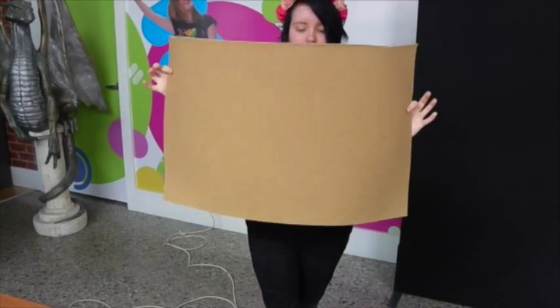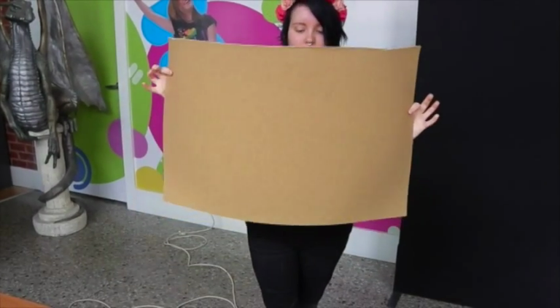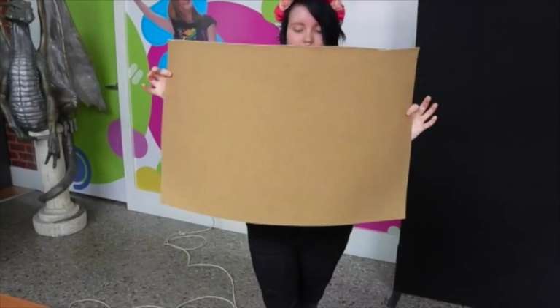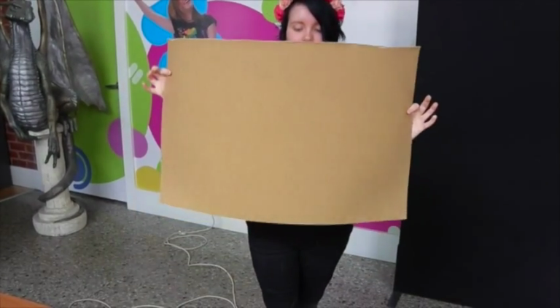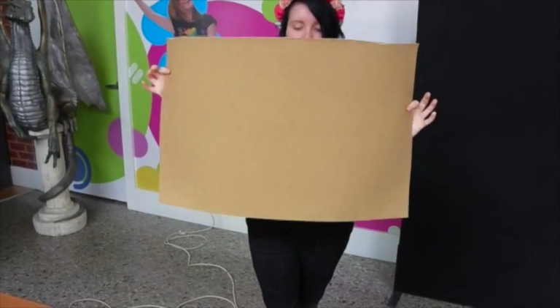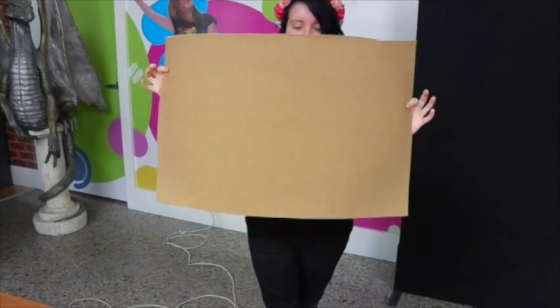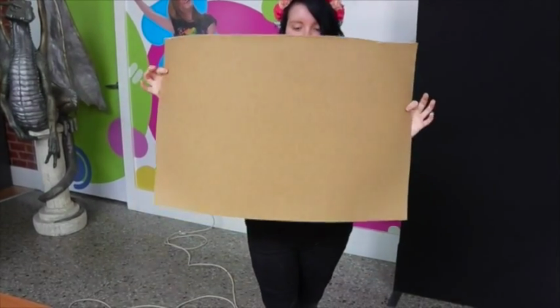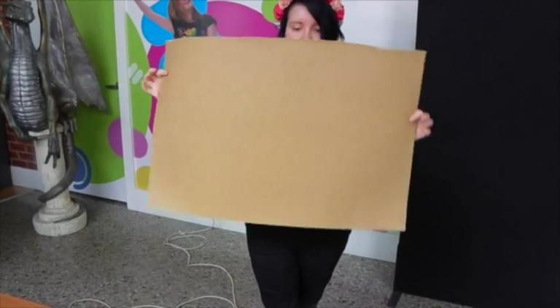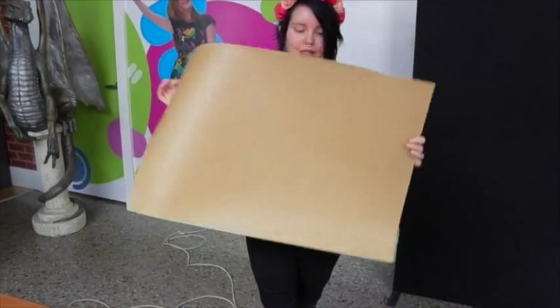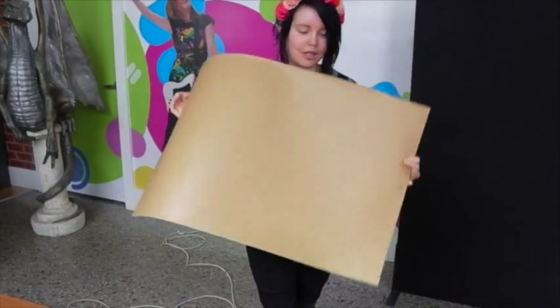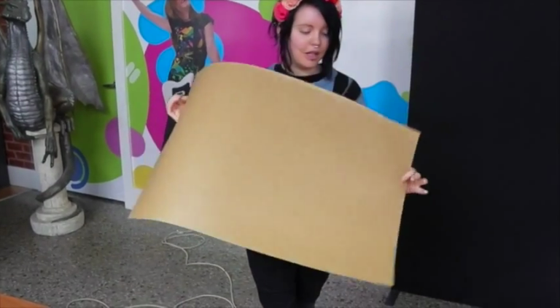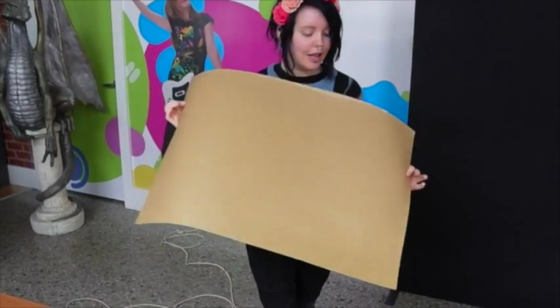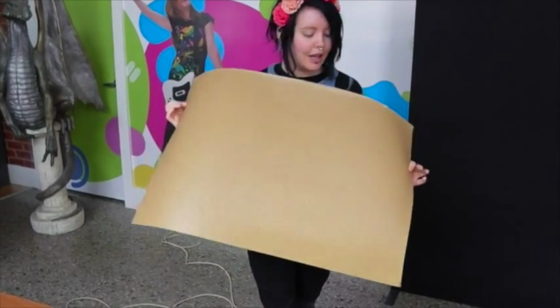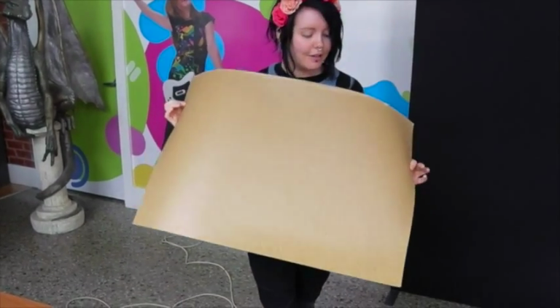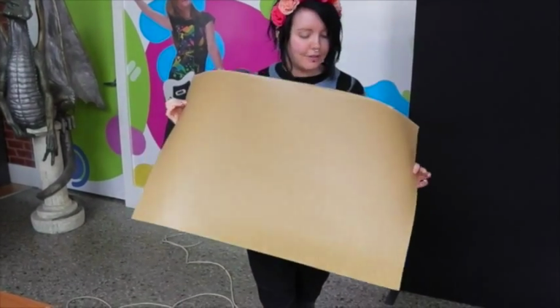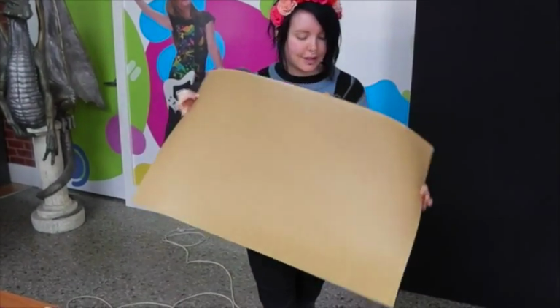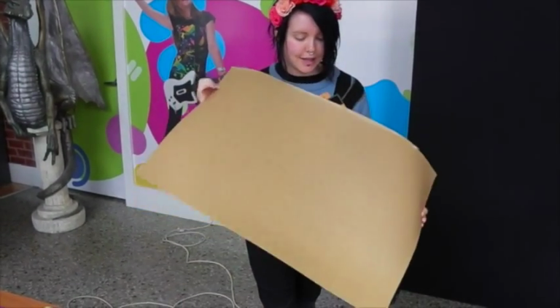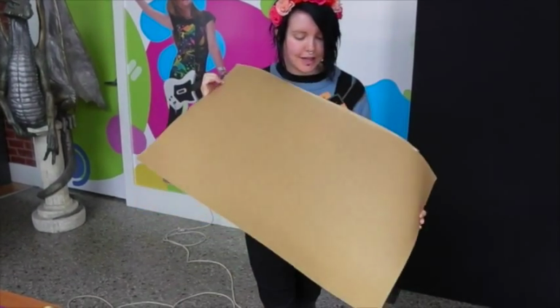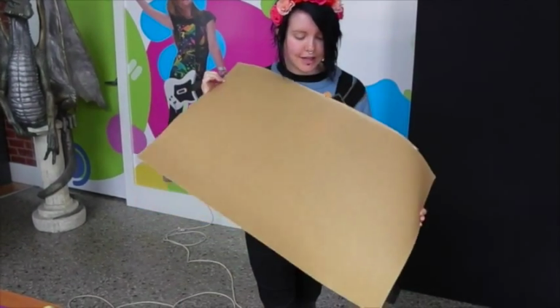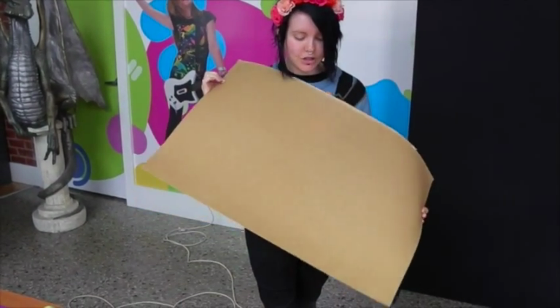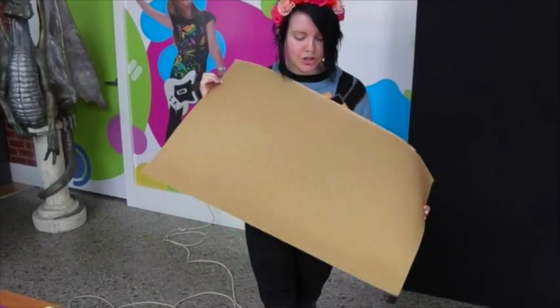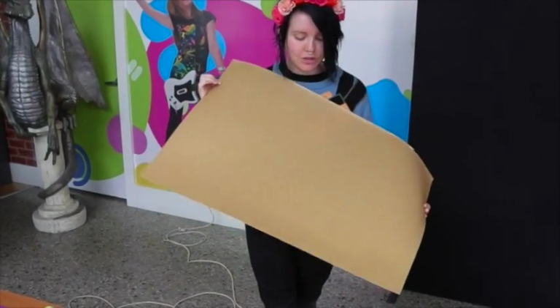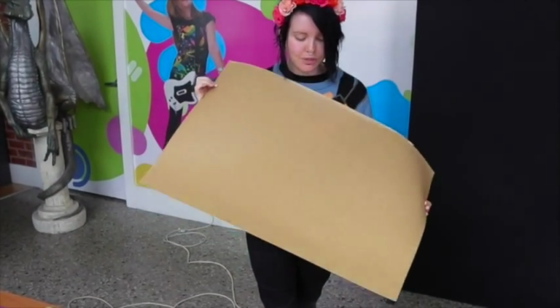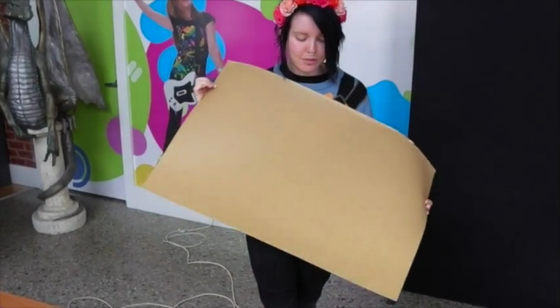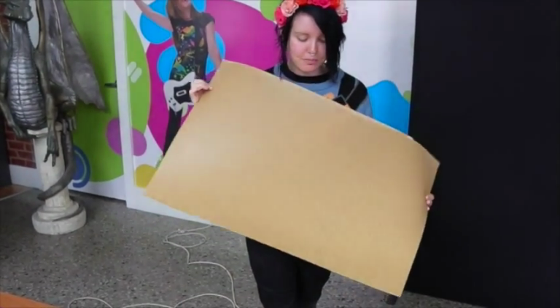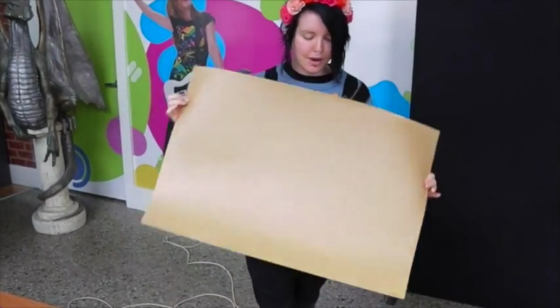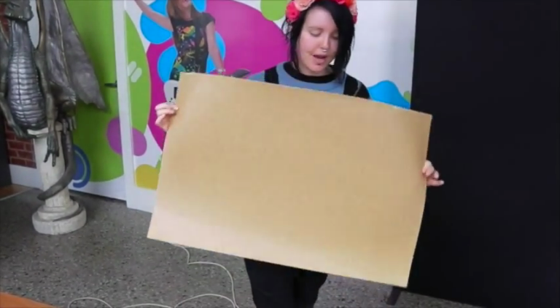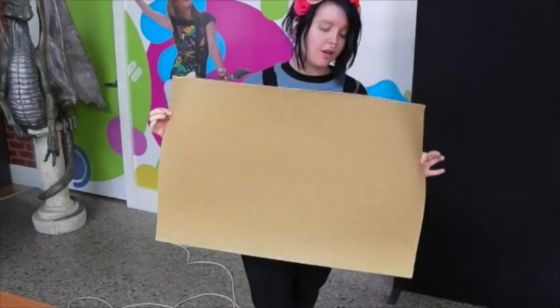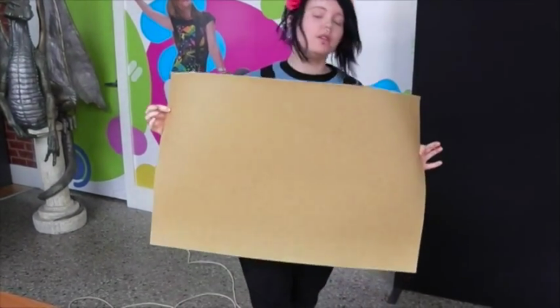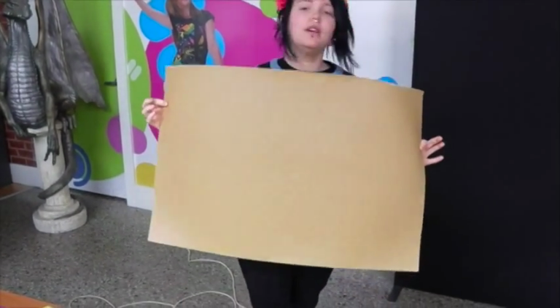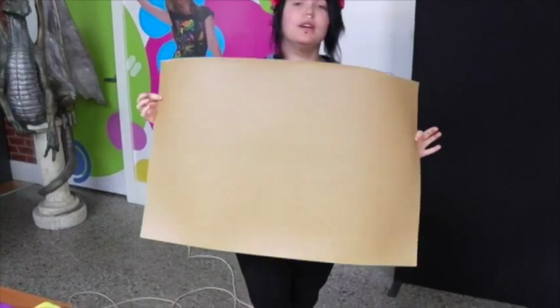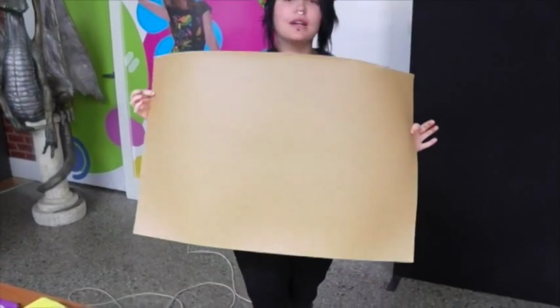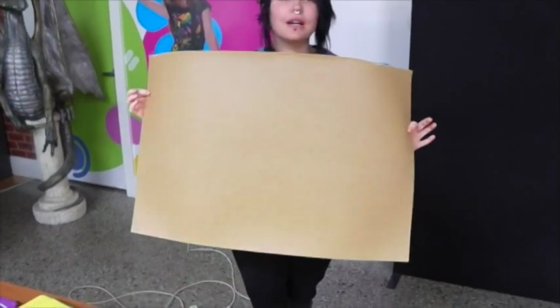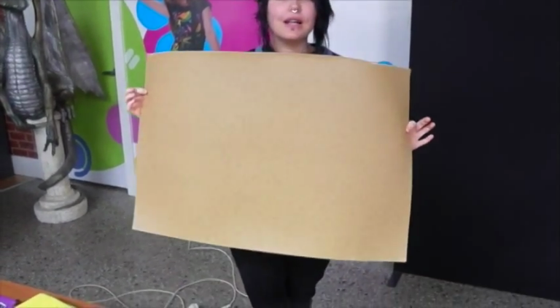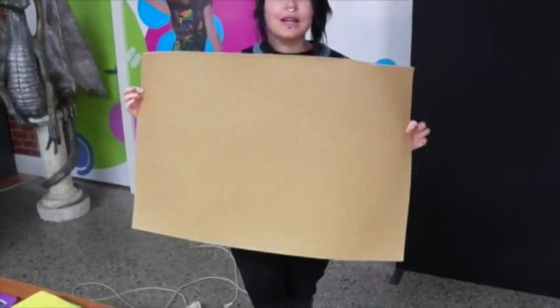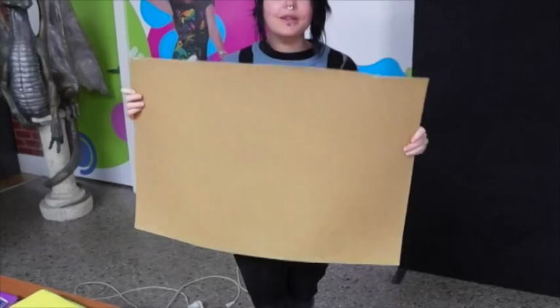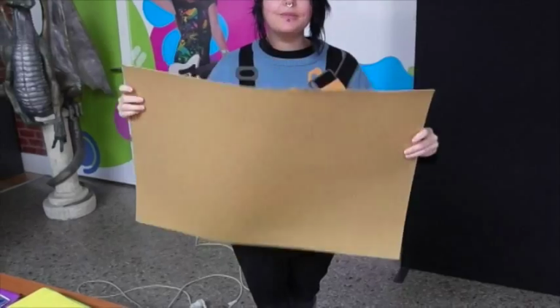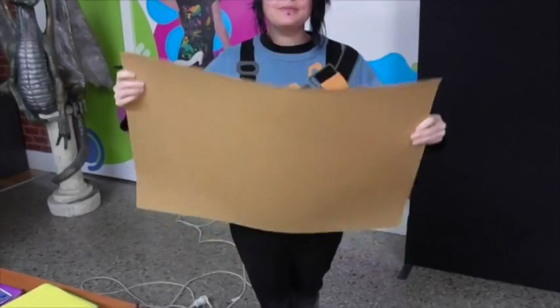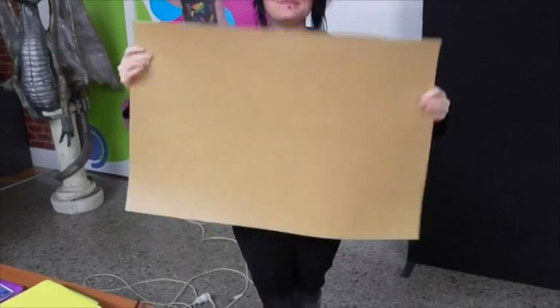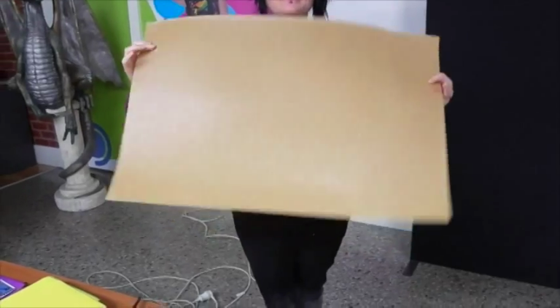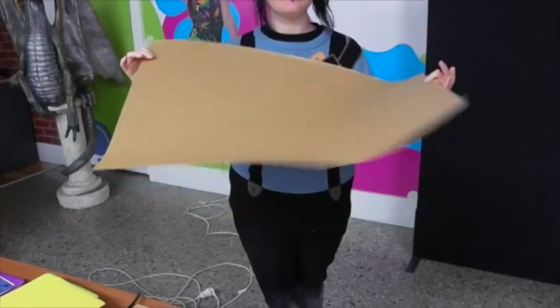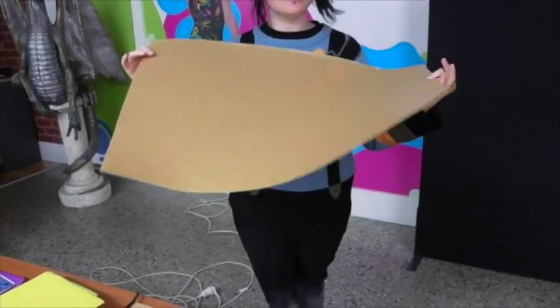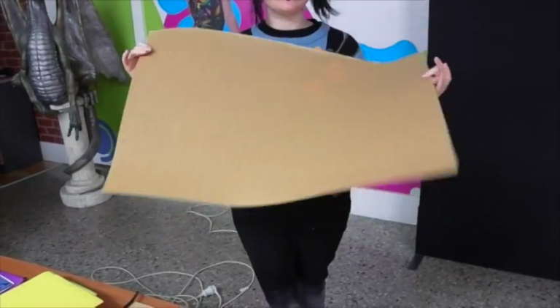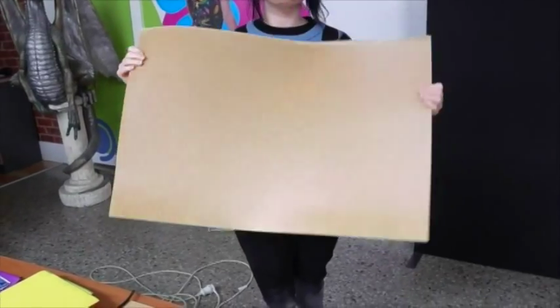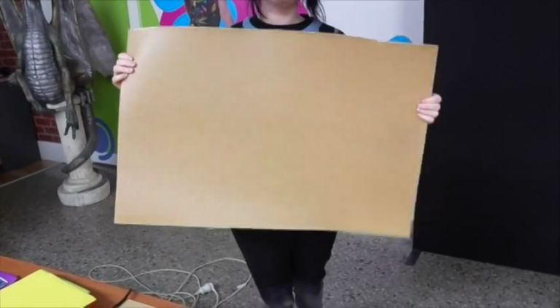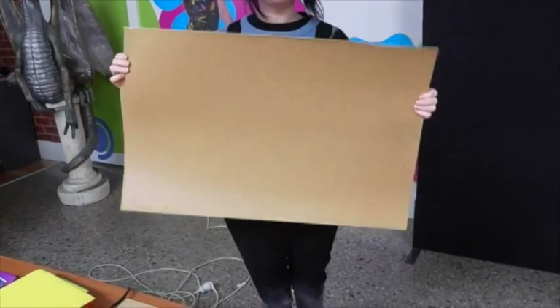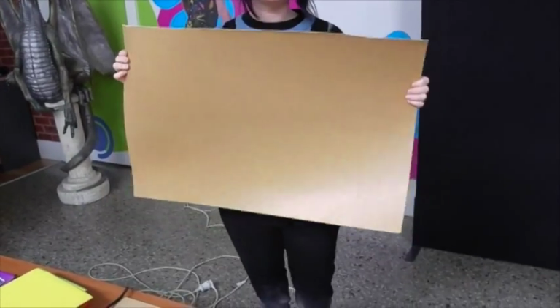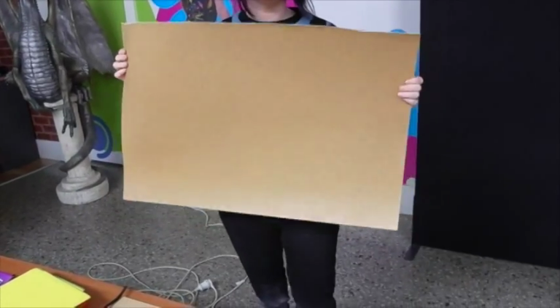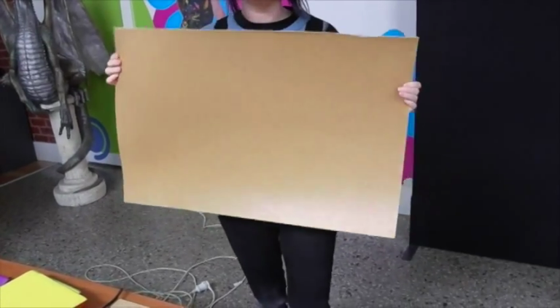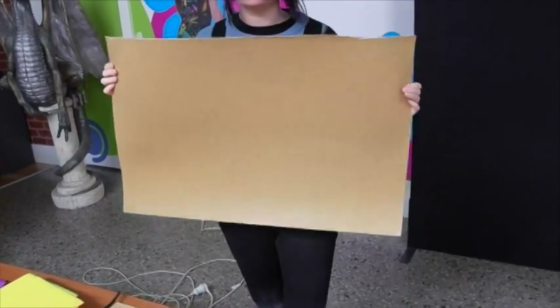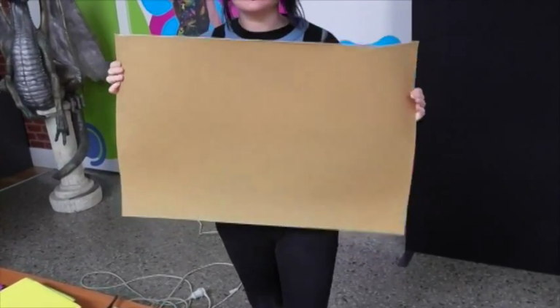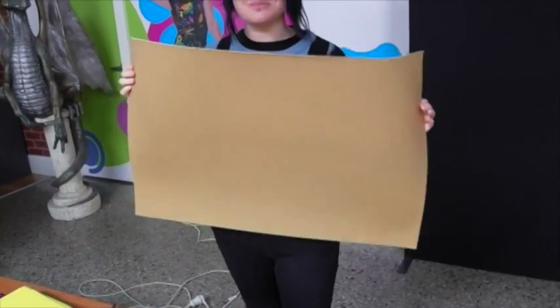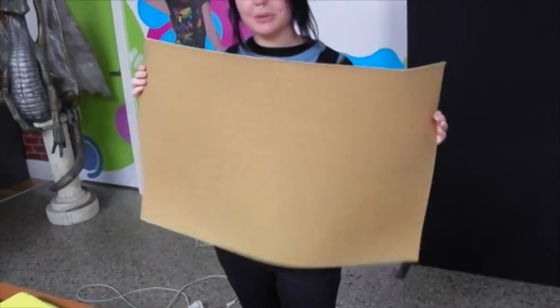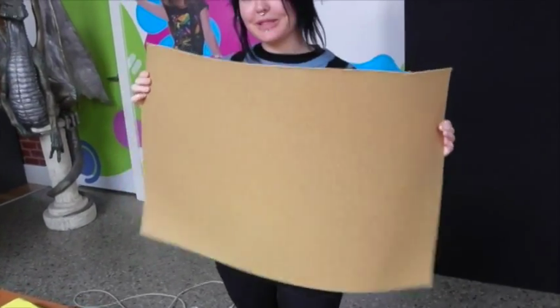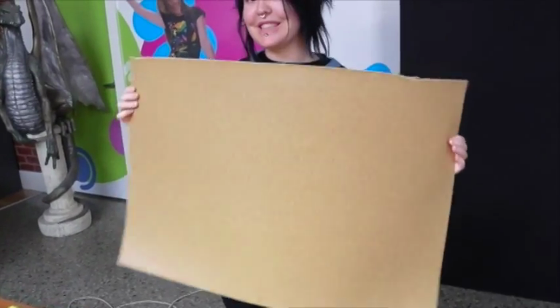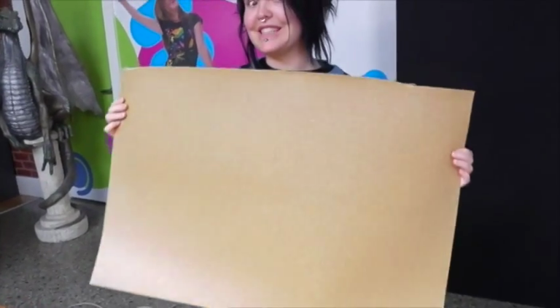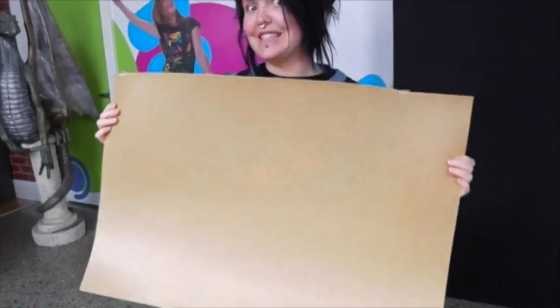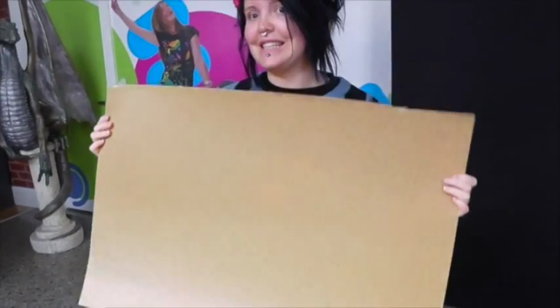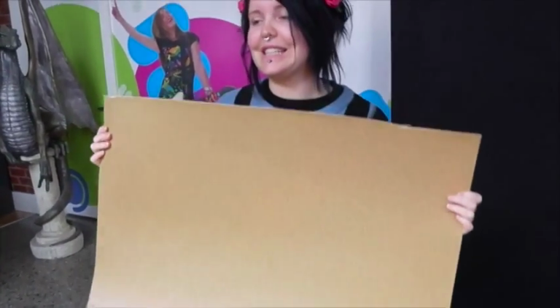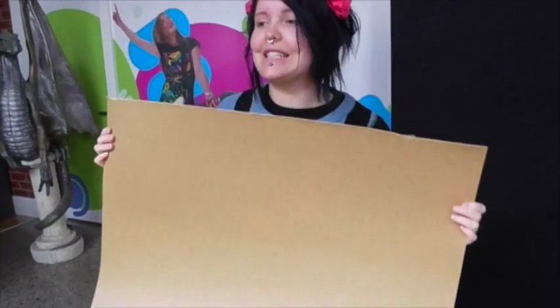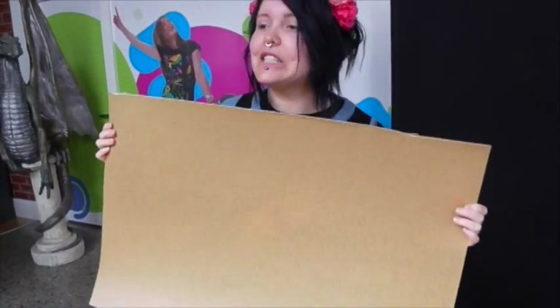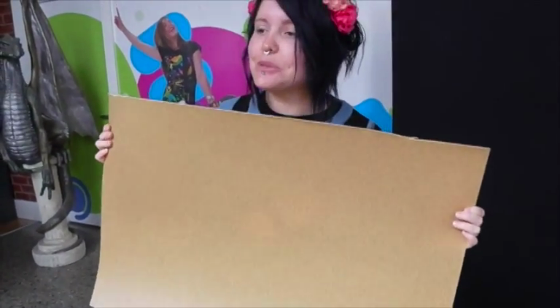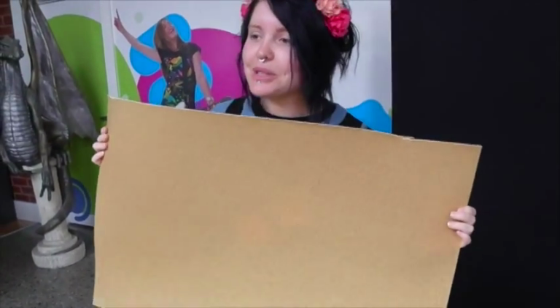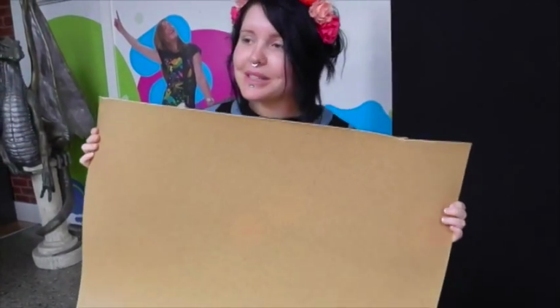This is a sheet of Warbler. As you can see, it is a lovely gingerbread brown colour. It doesn't smell like gingerbread and it probably doesn't taste like gingerbread.